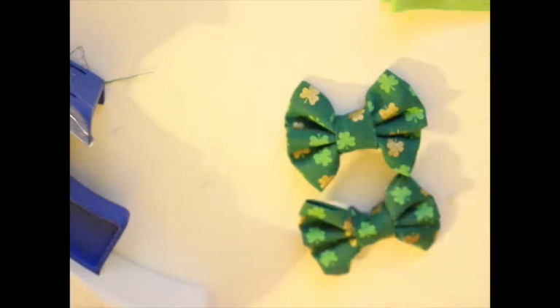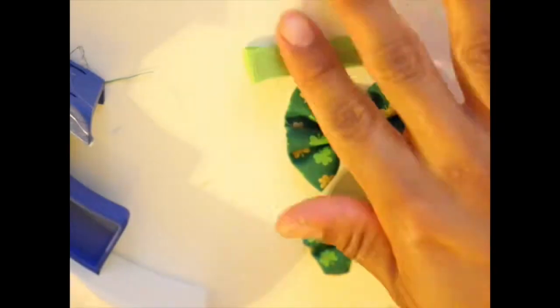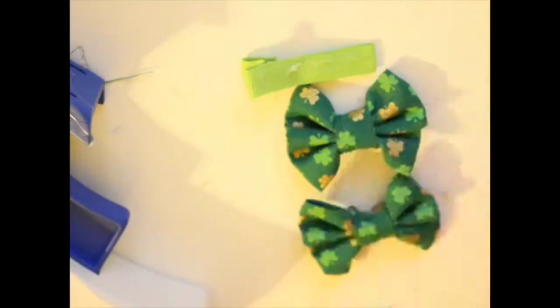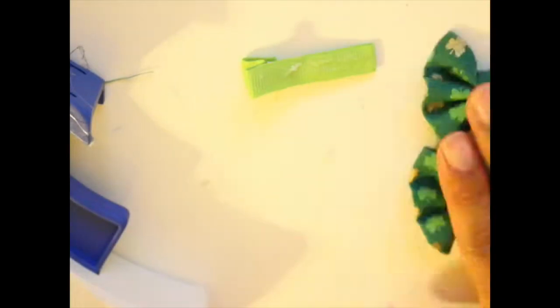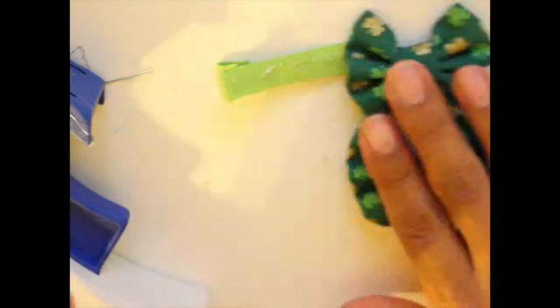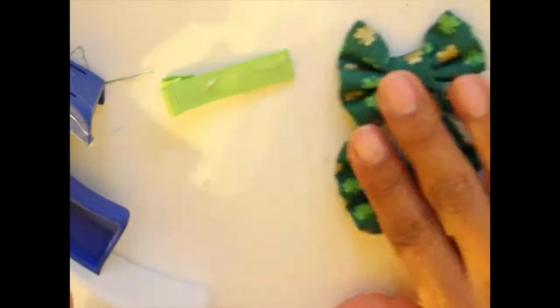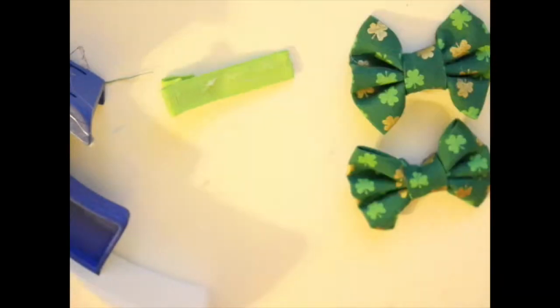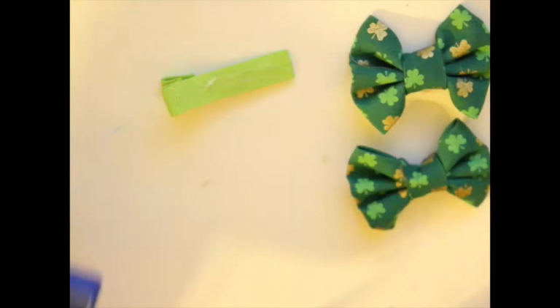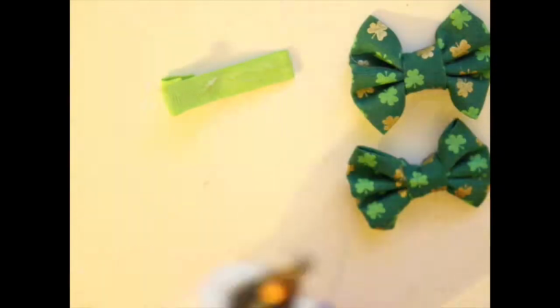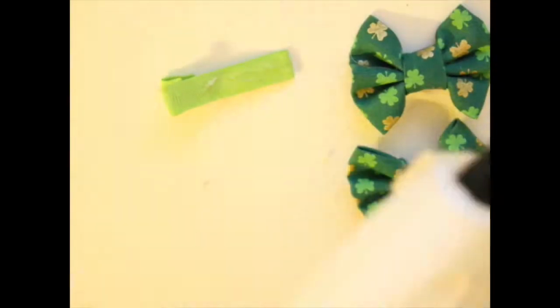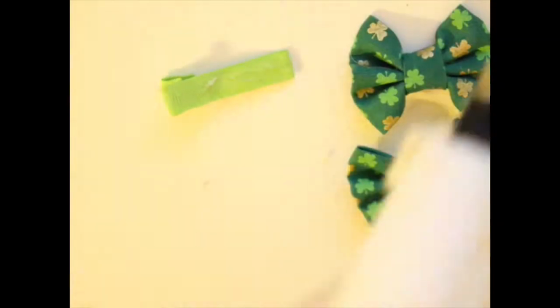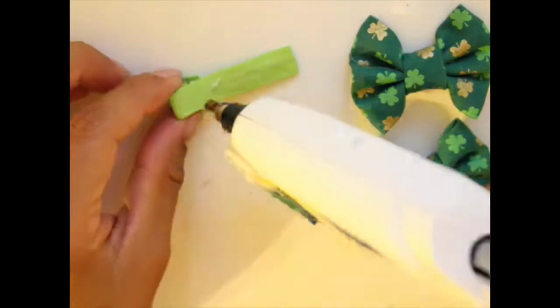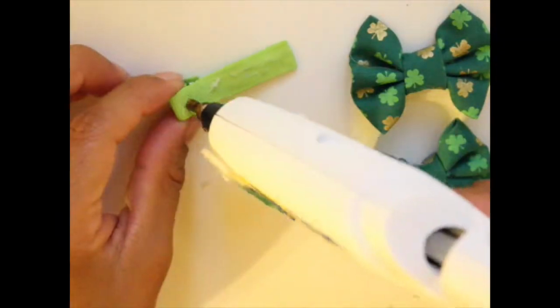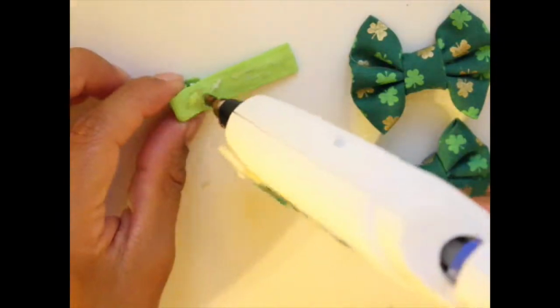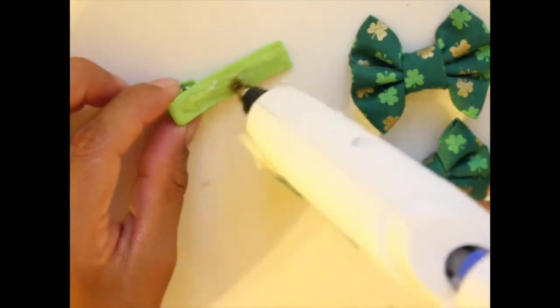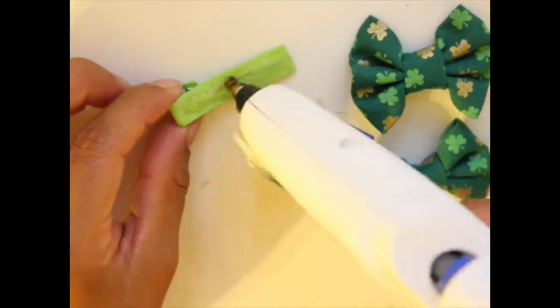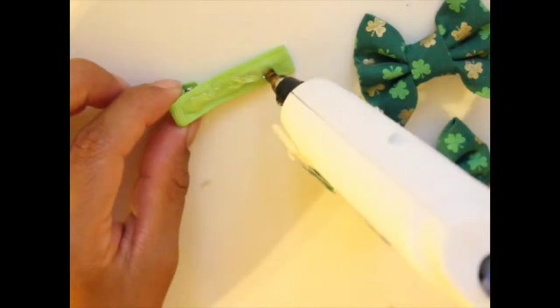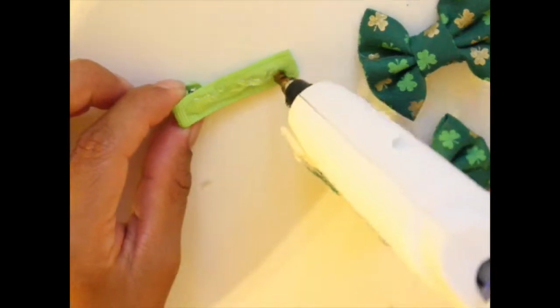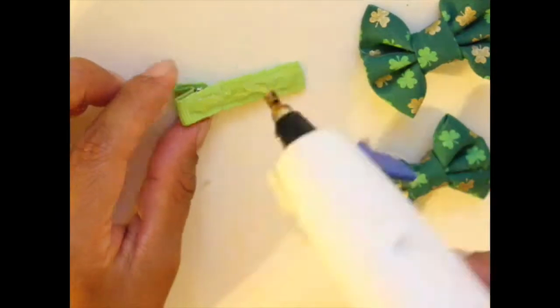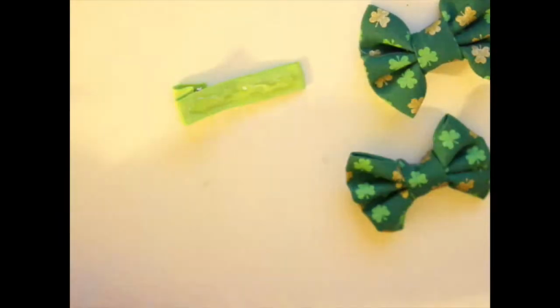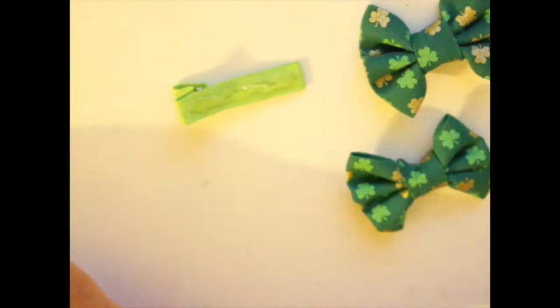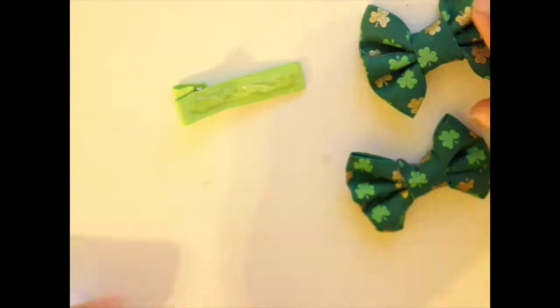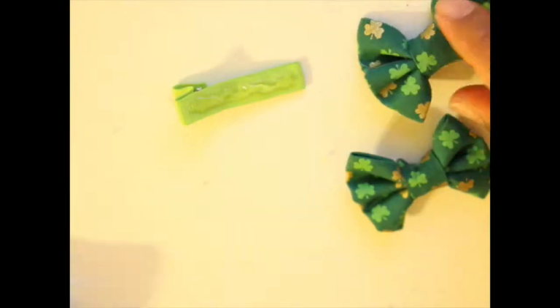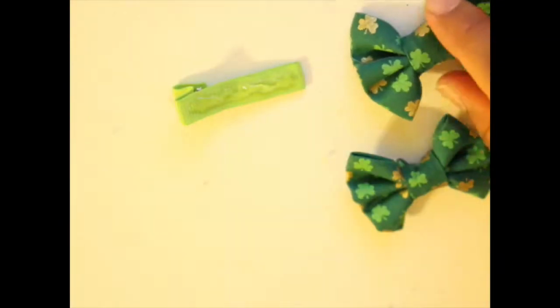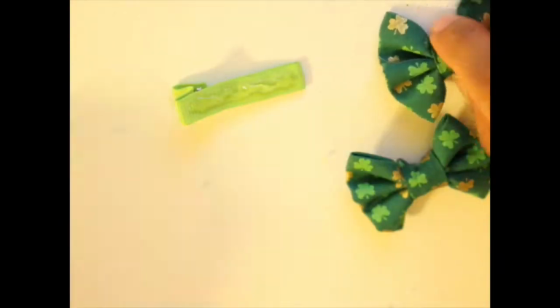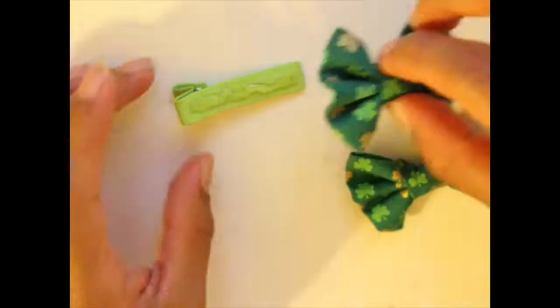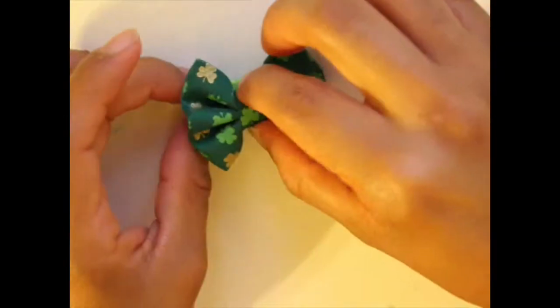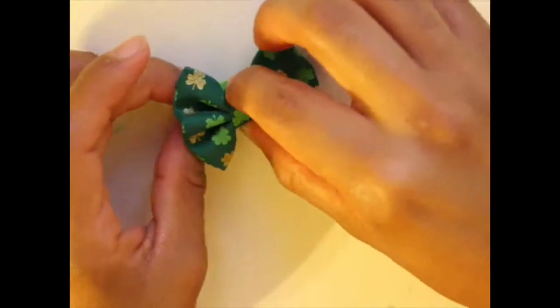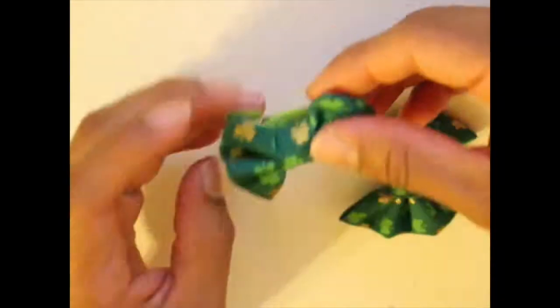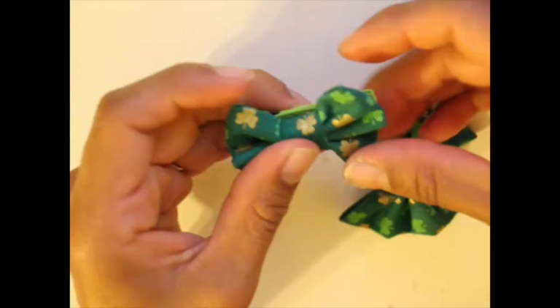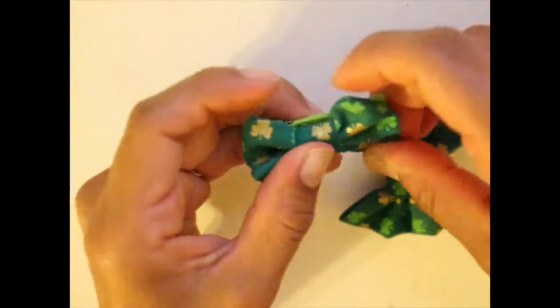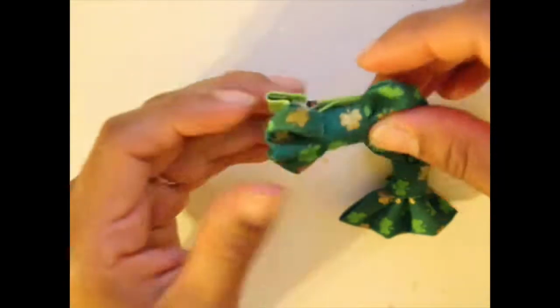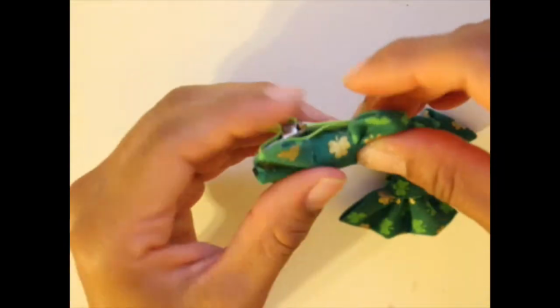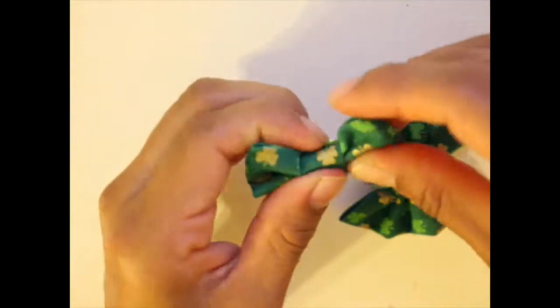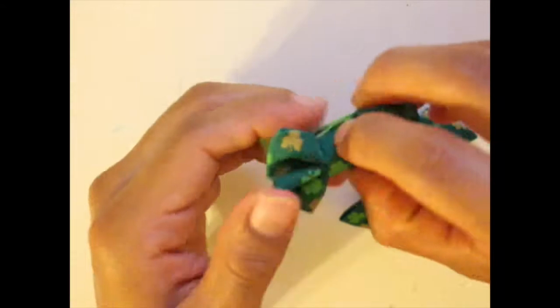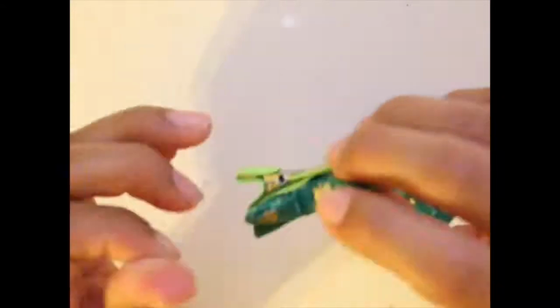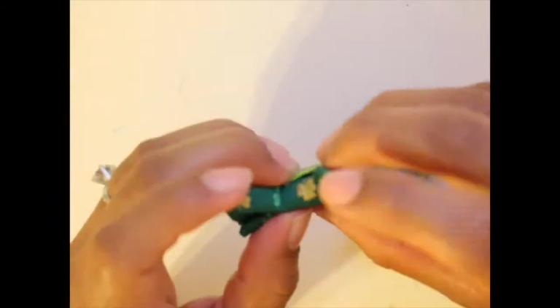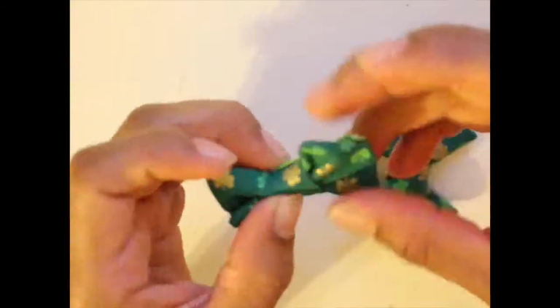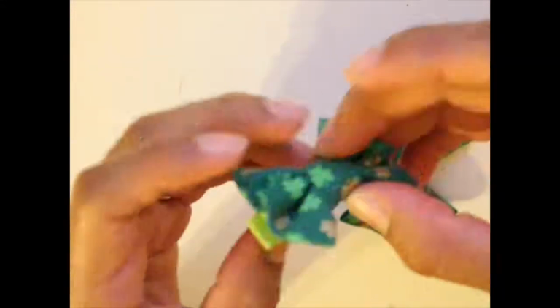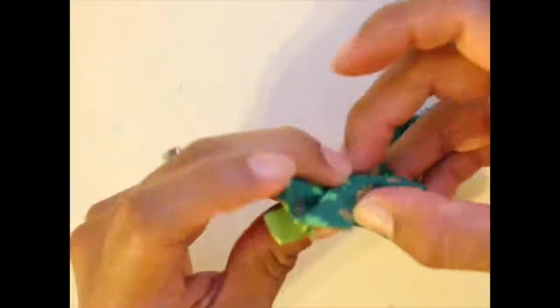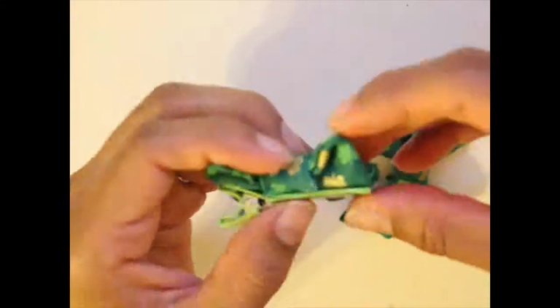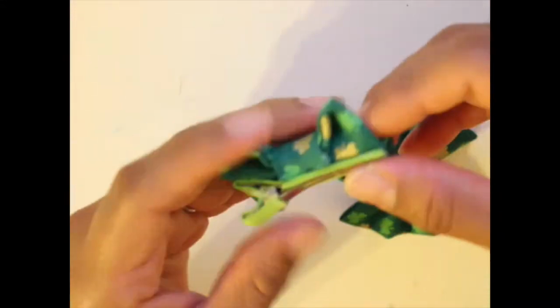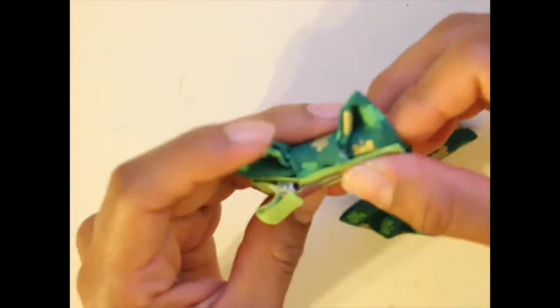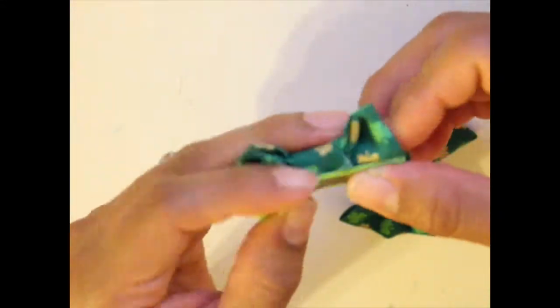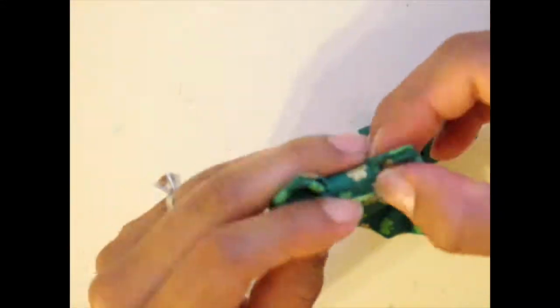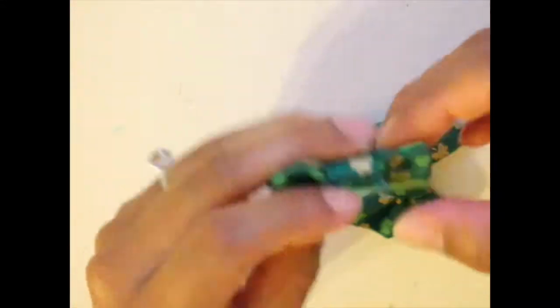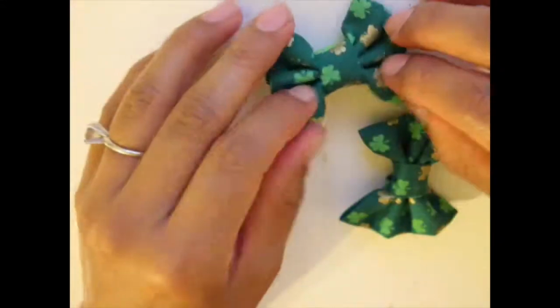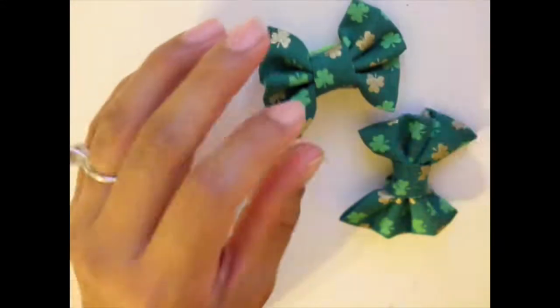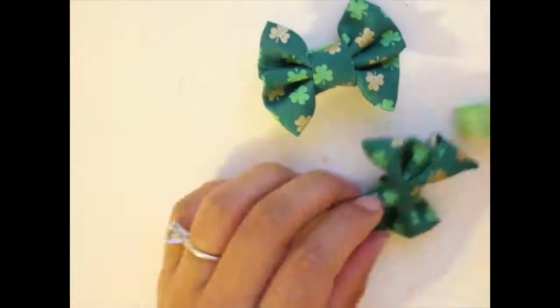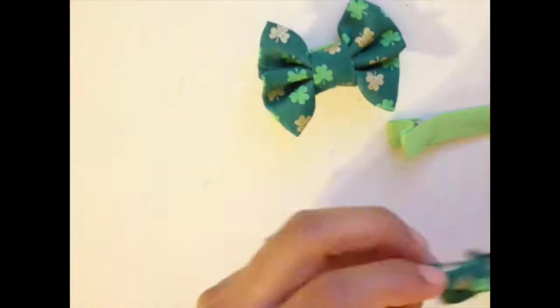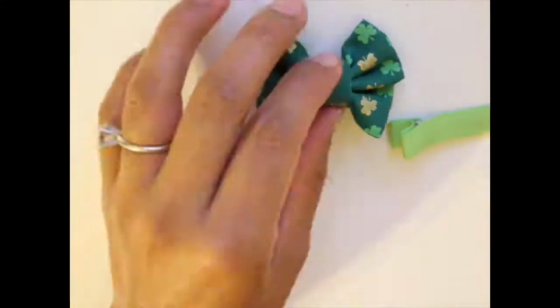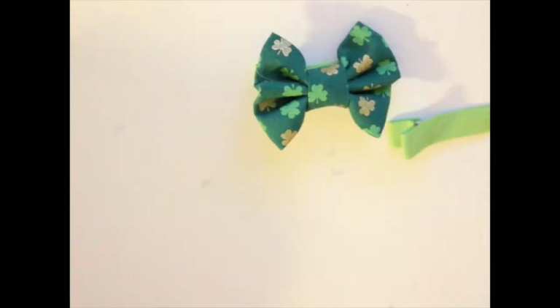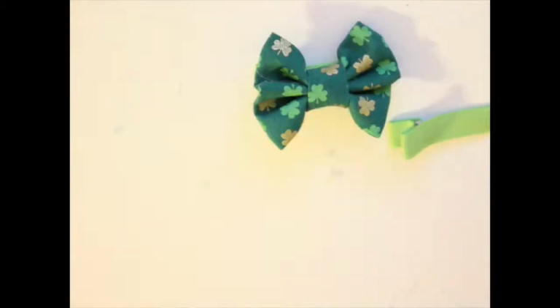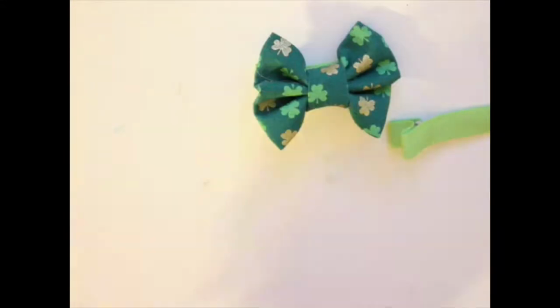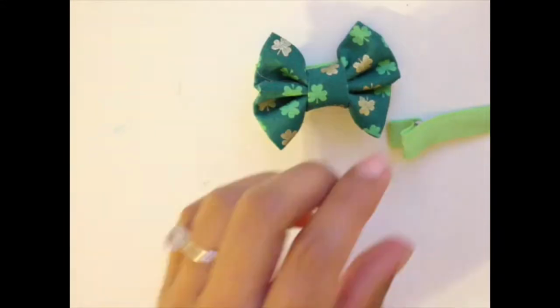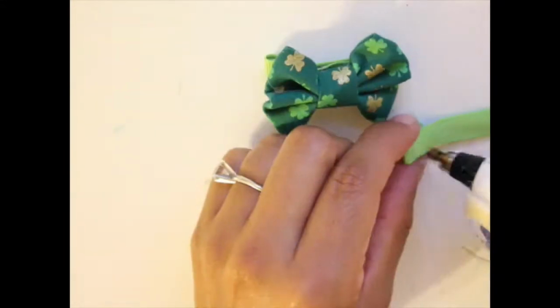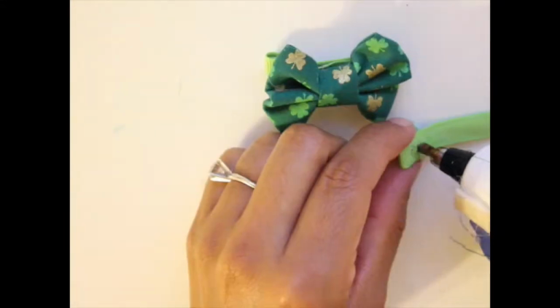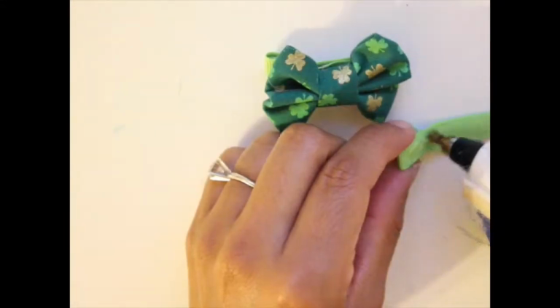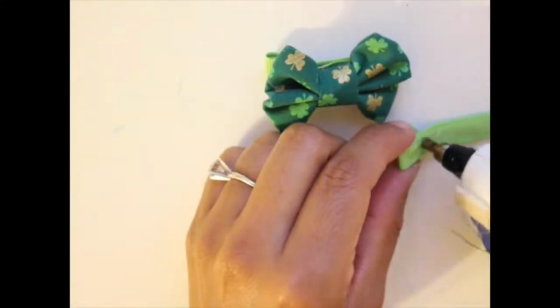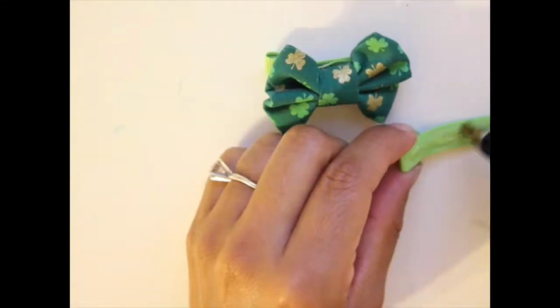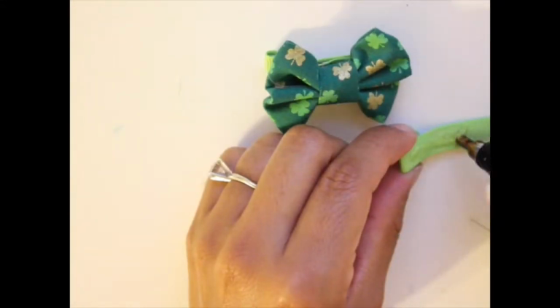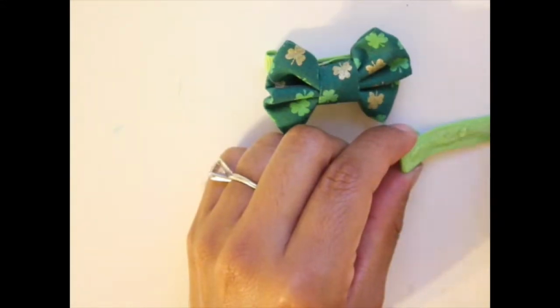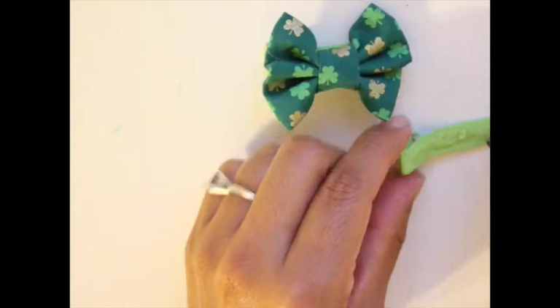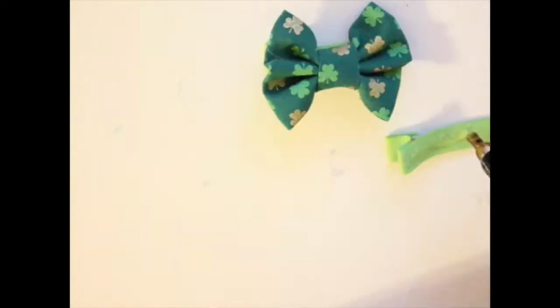And that's it. Once that's done, I just glued it to a hair clip and that was the perfect bow for St. Patrick's Day.